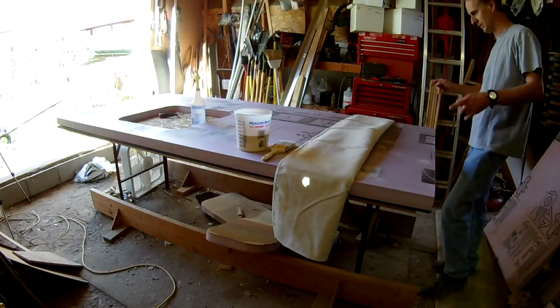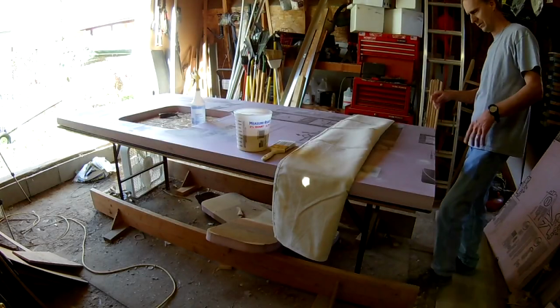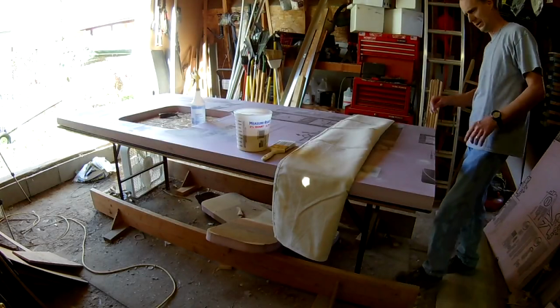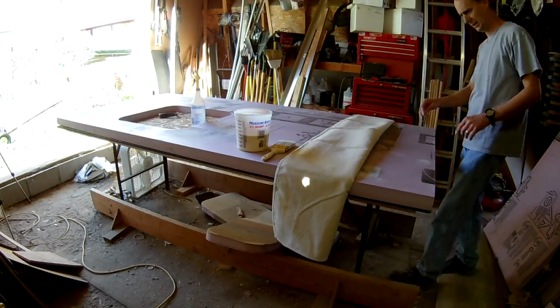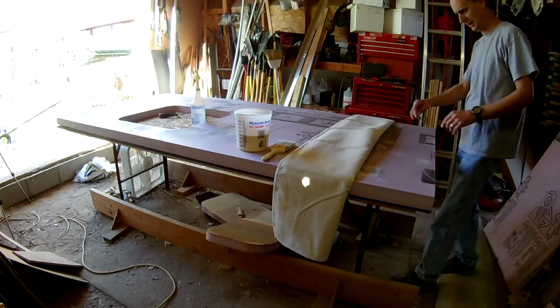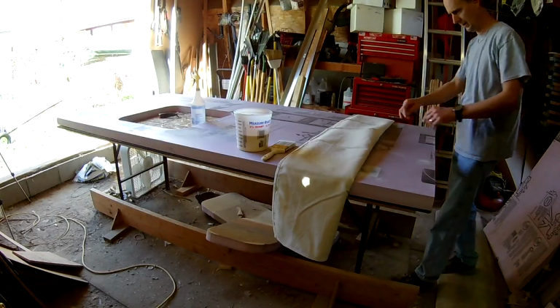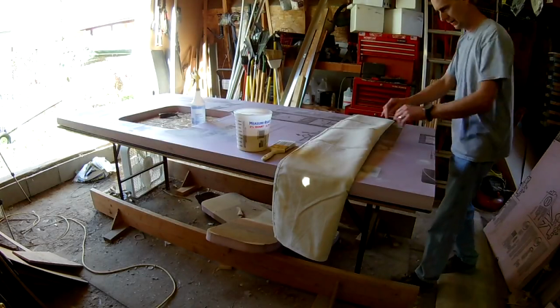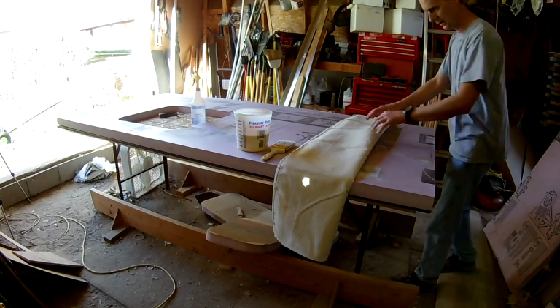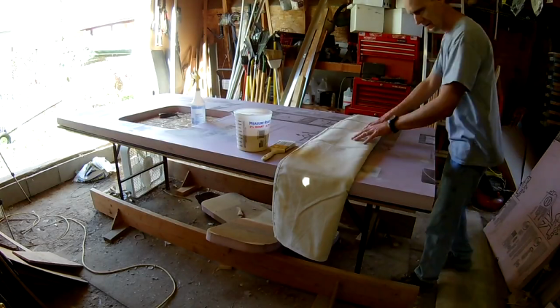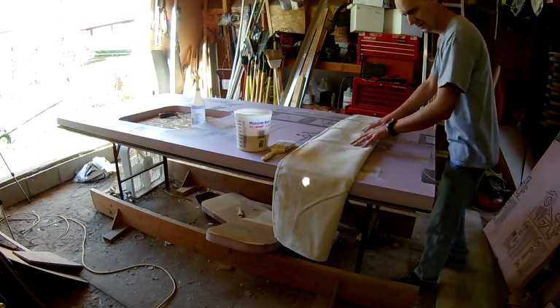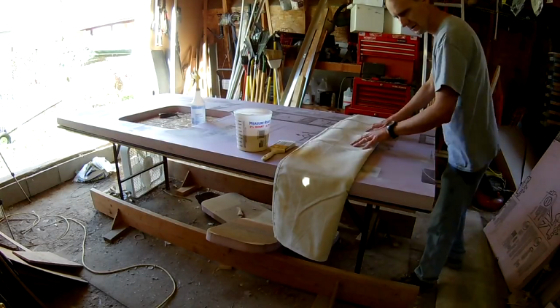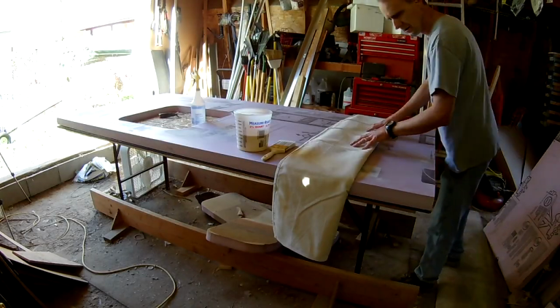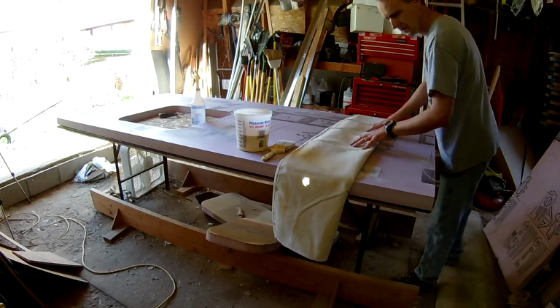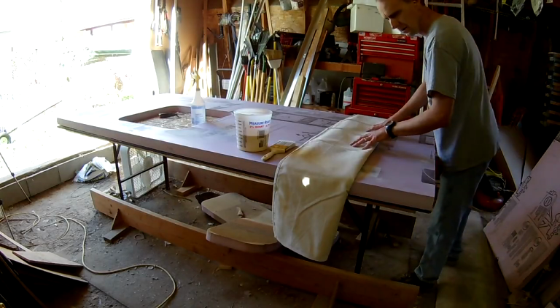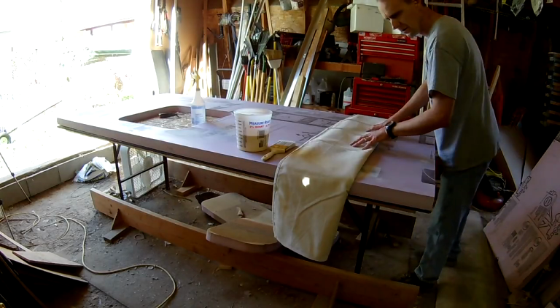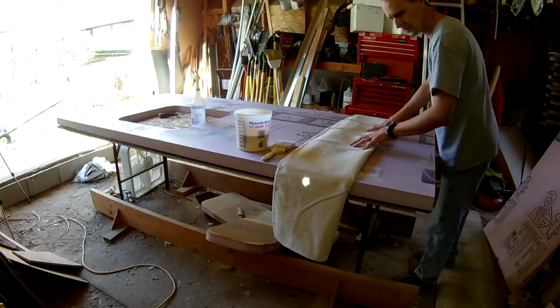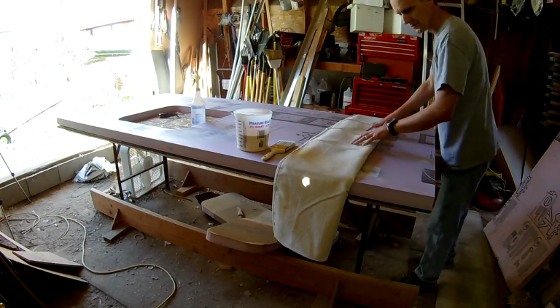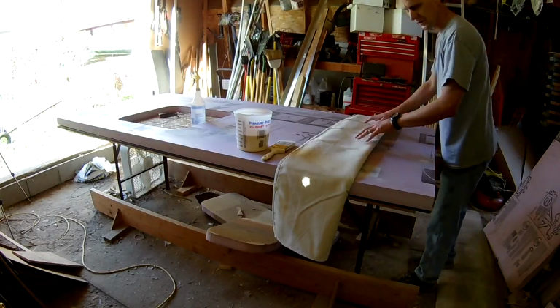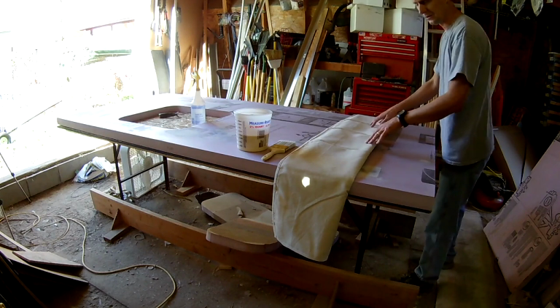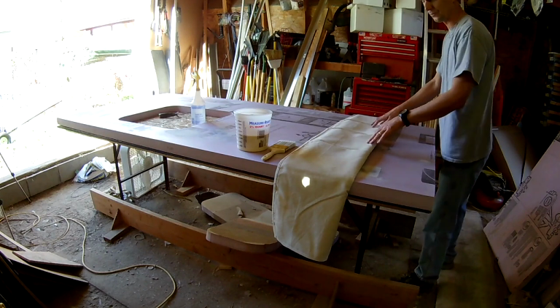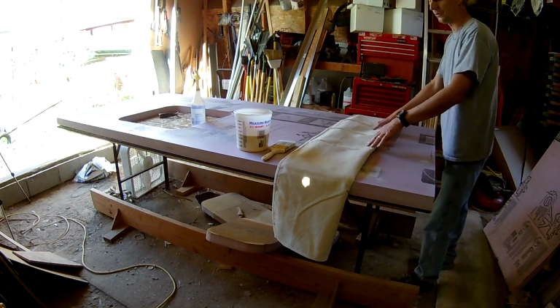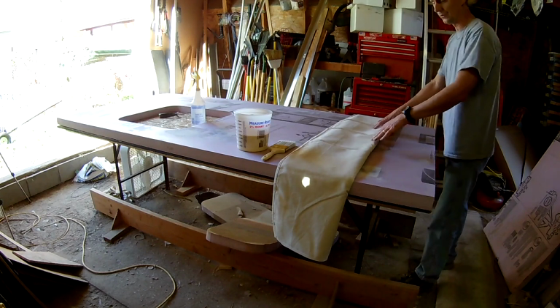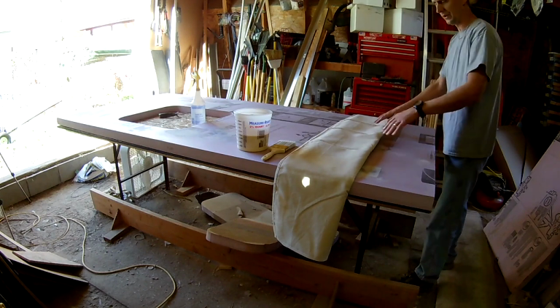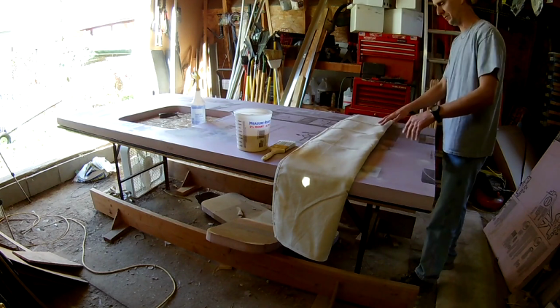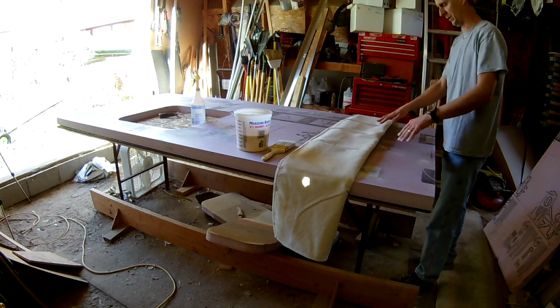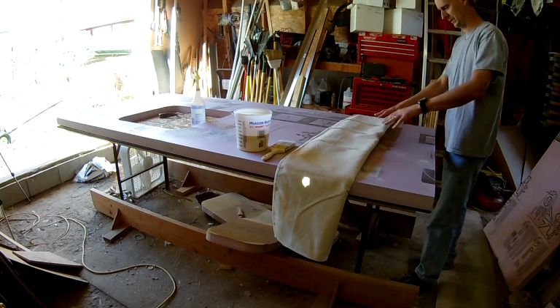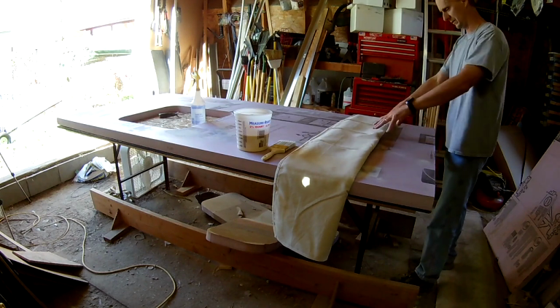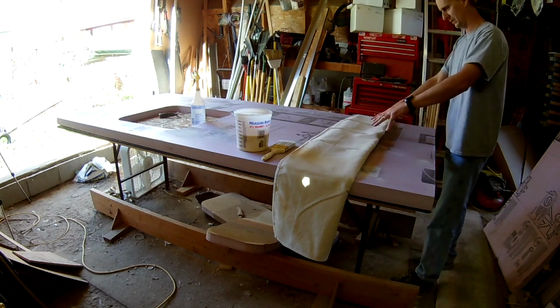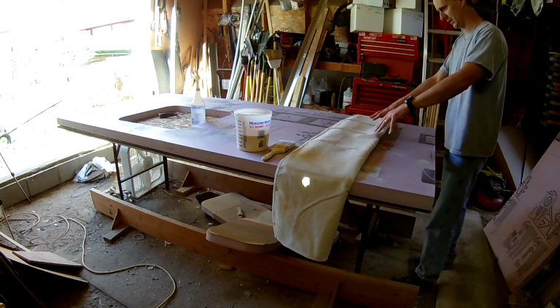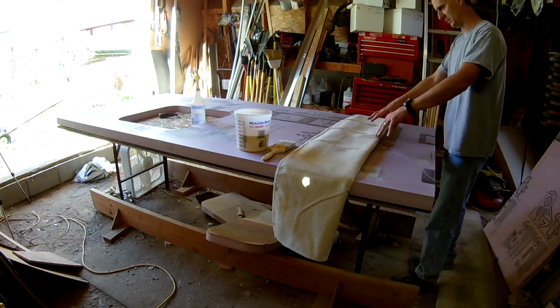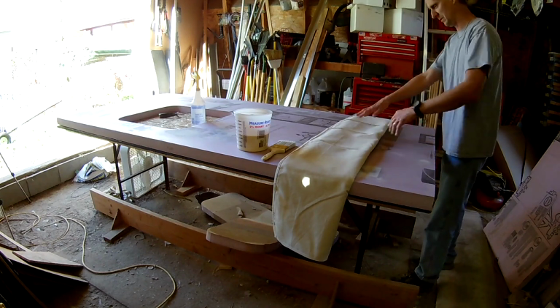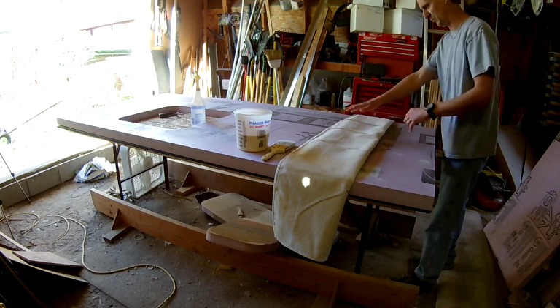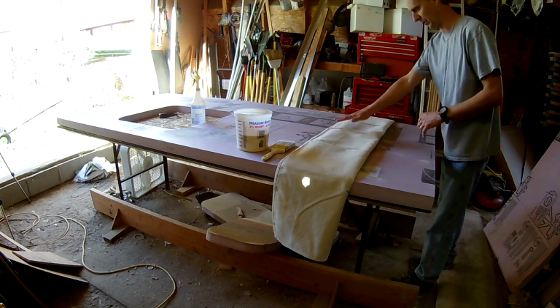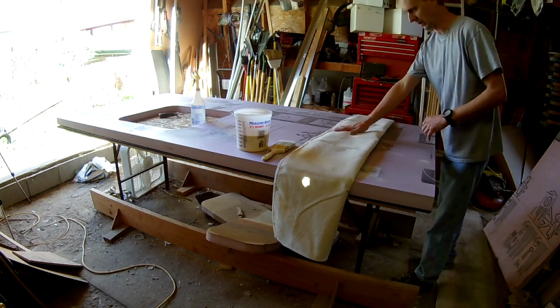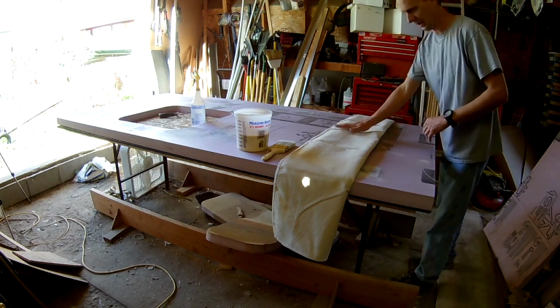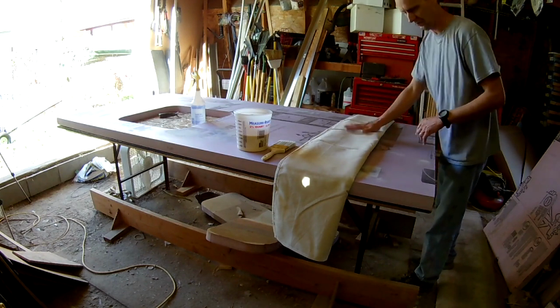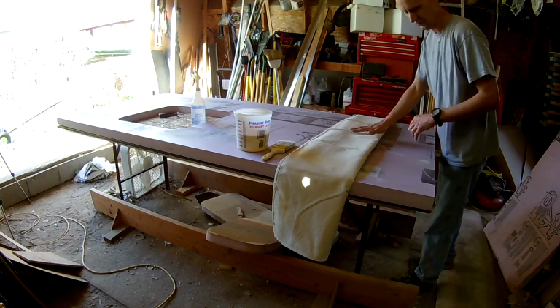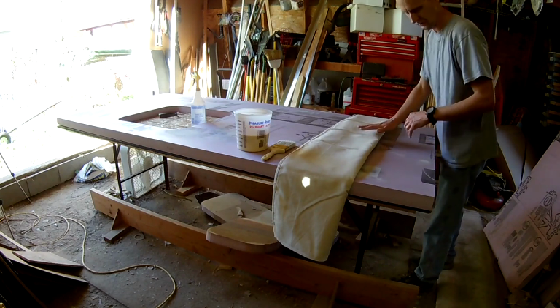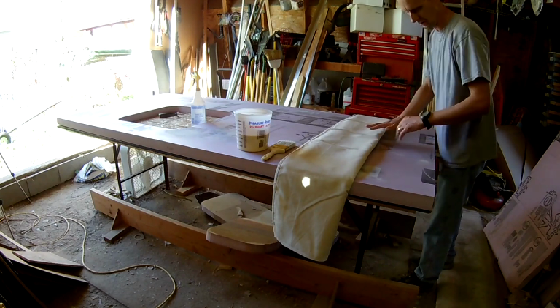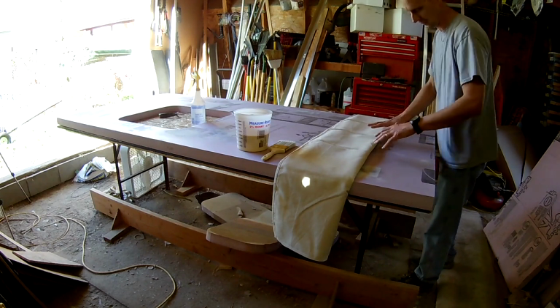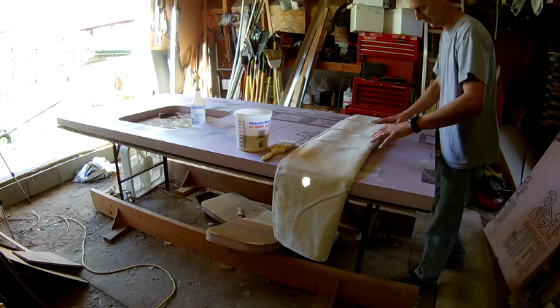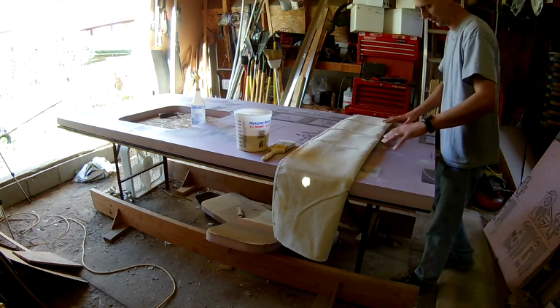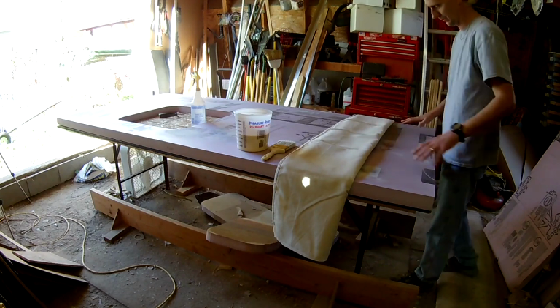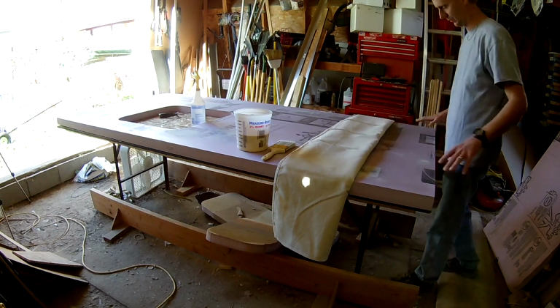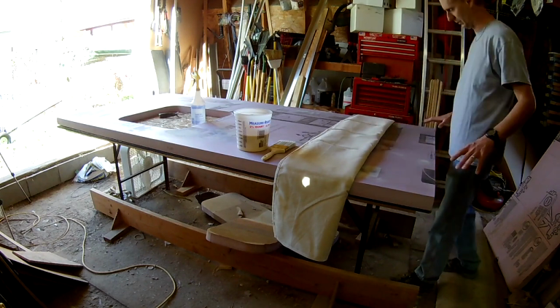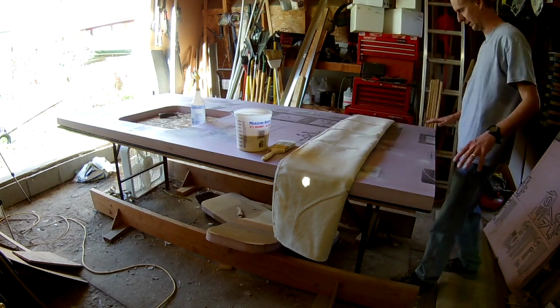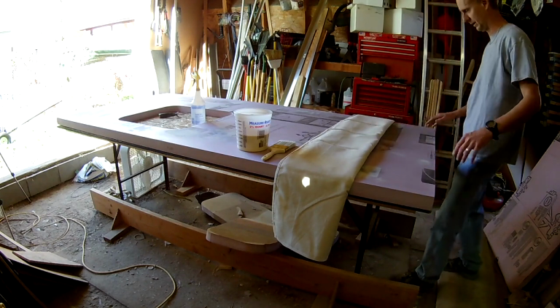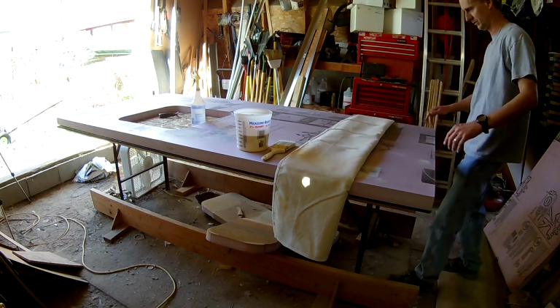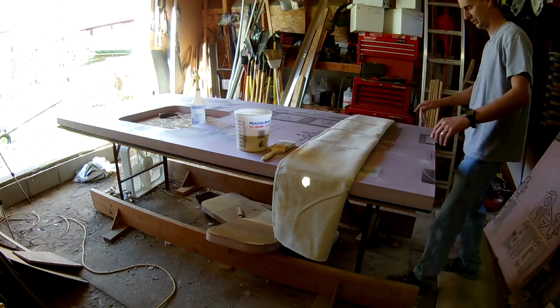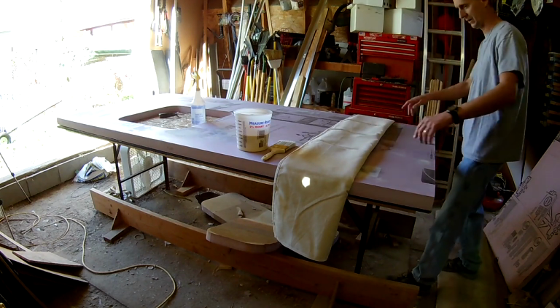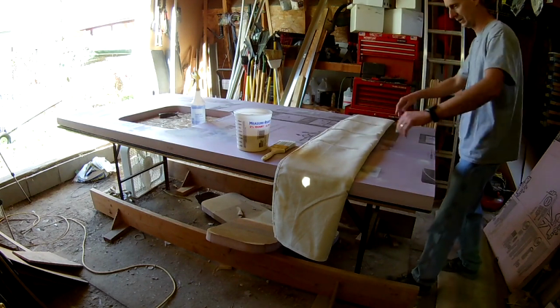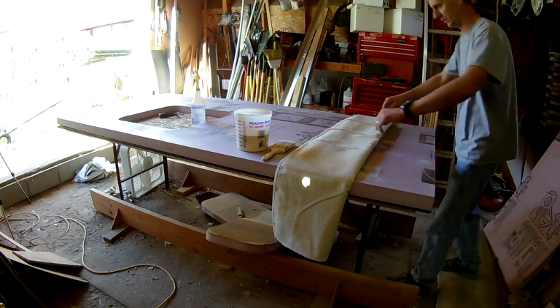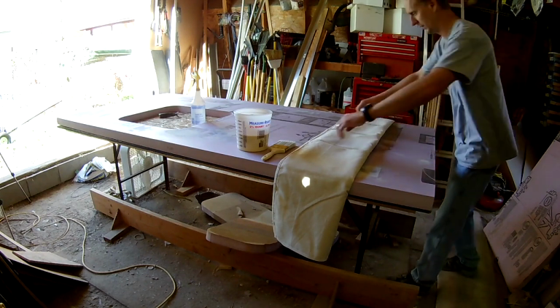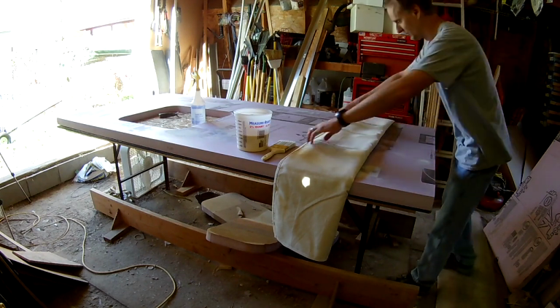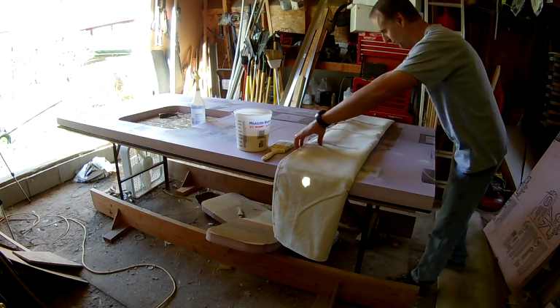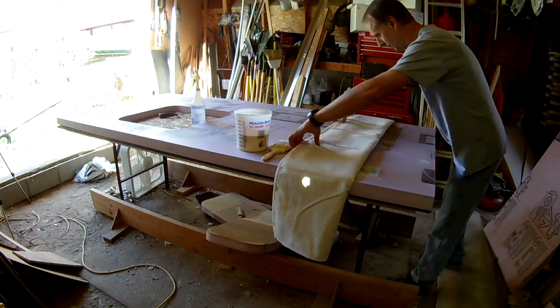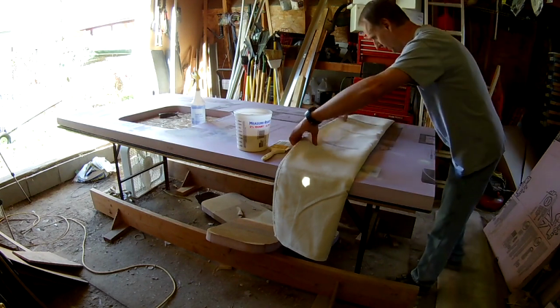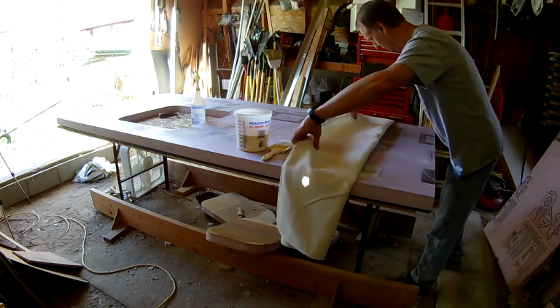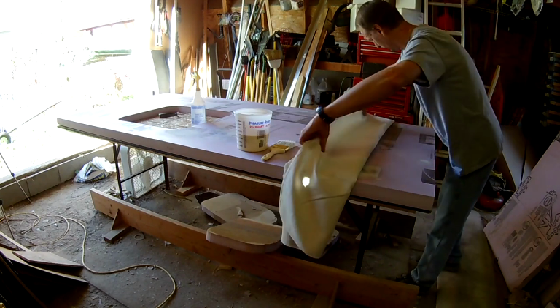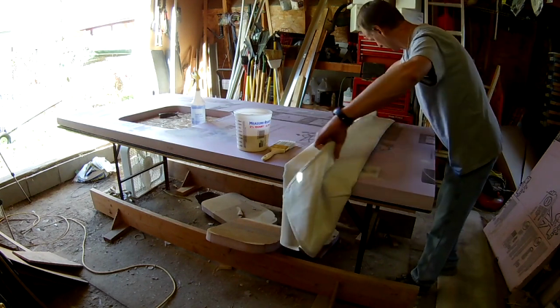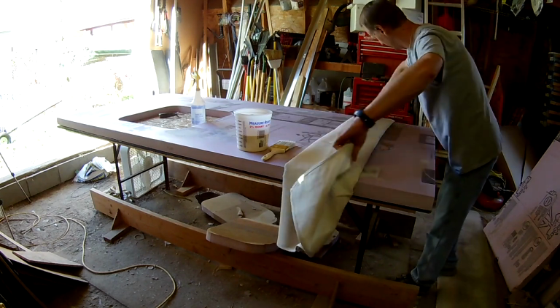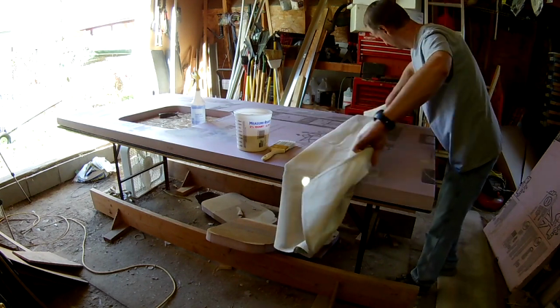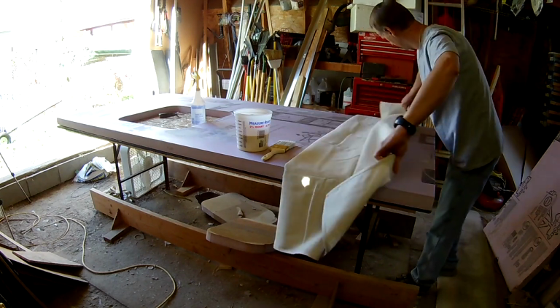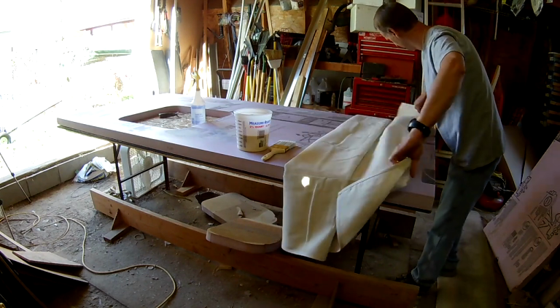The way this rolled up, it's a little bit more canvas than I want to work with on the end, so I'm going to go ahead and shorten it up a little bit here.